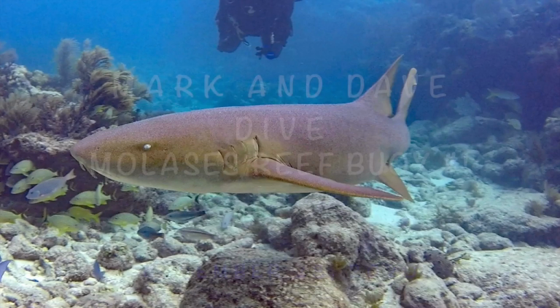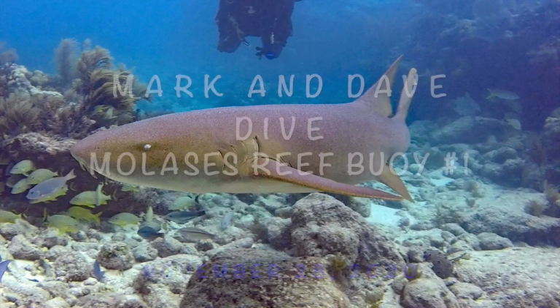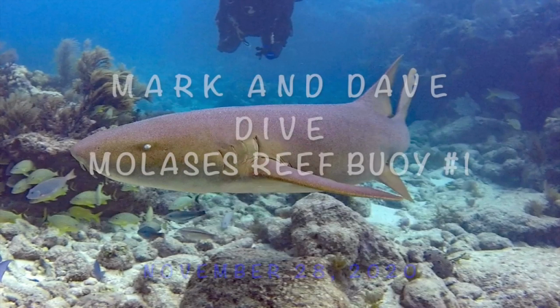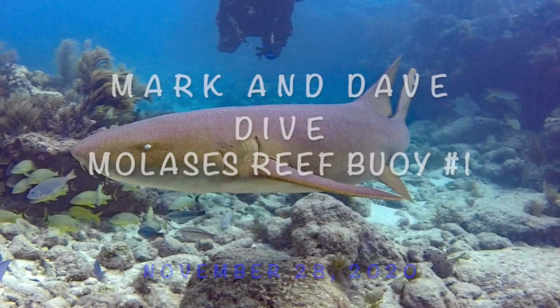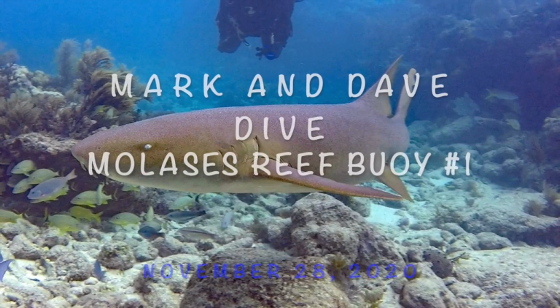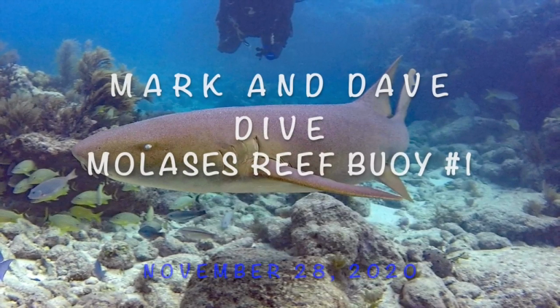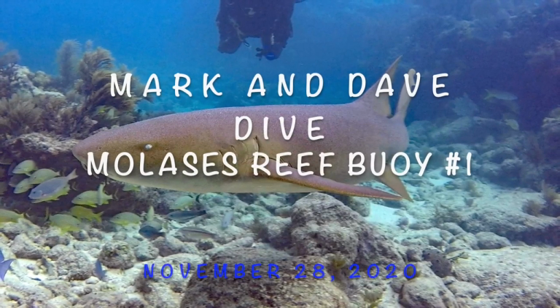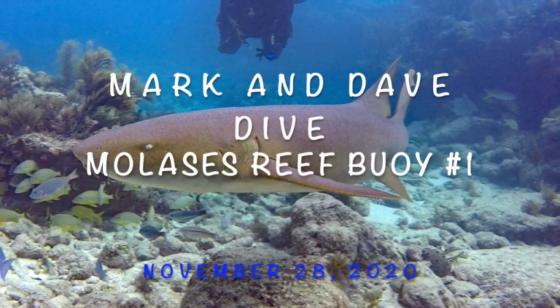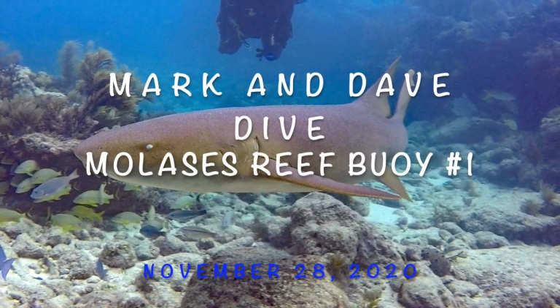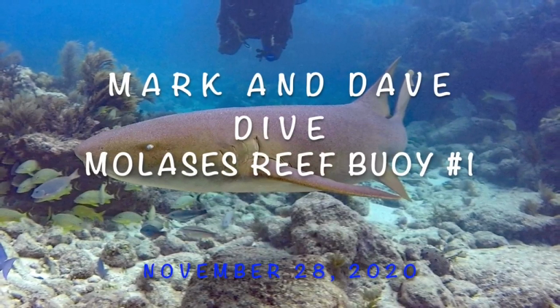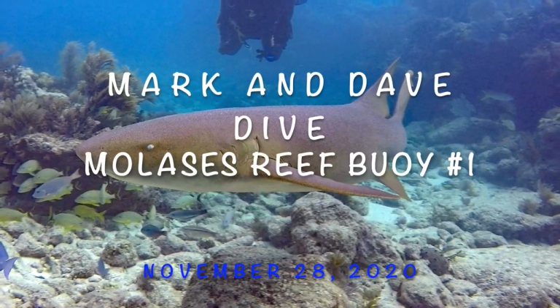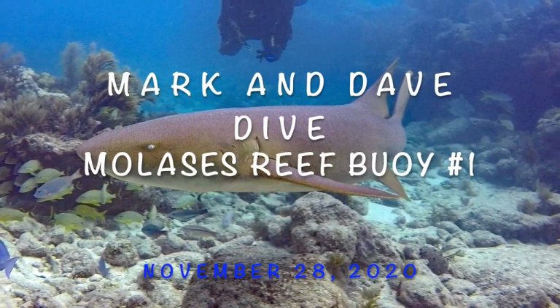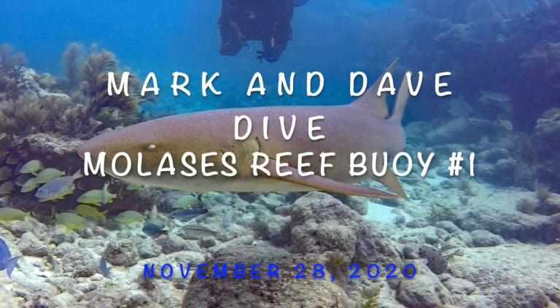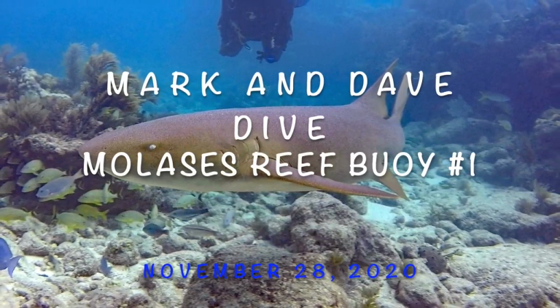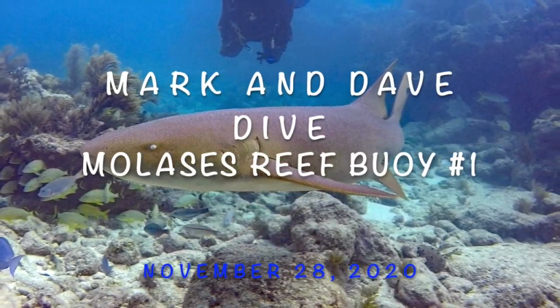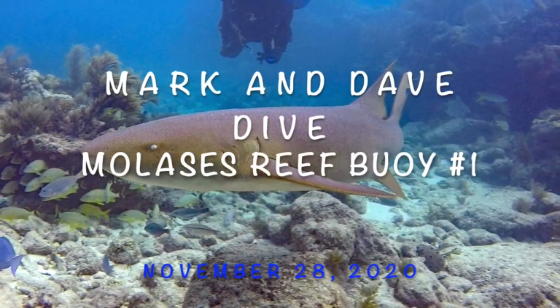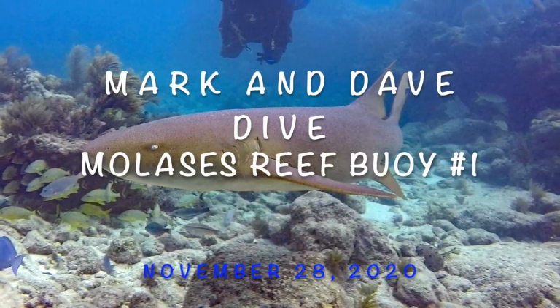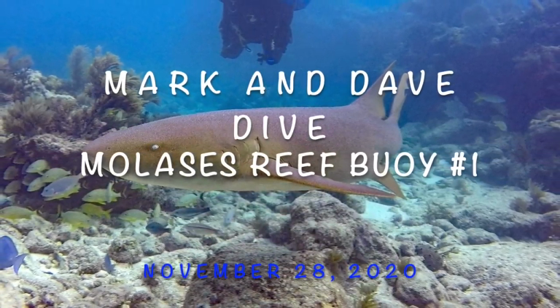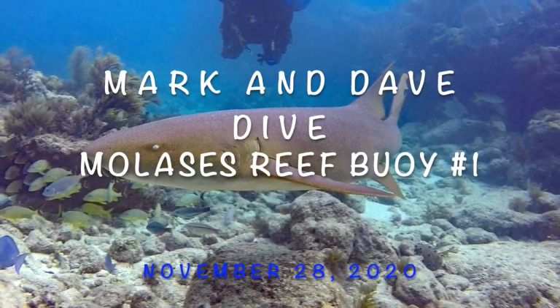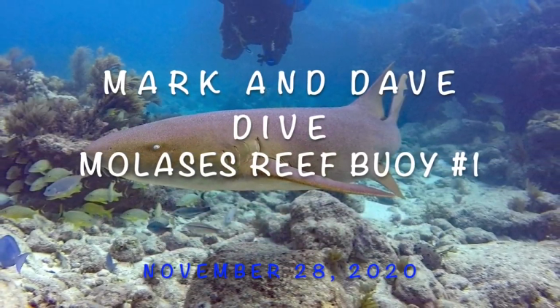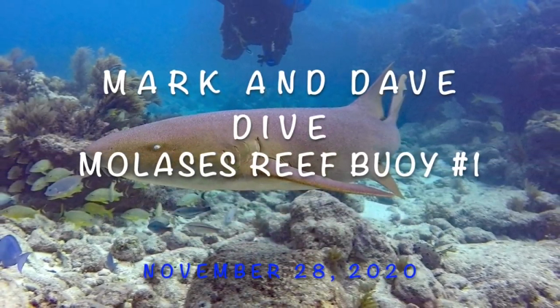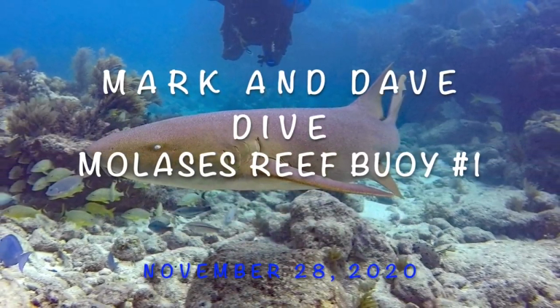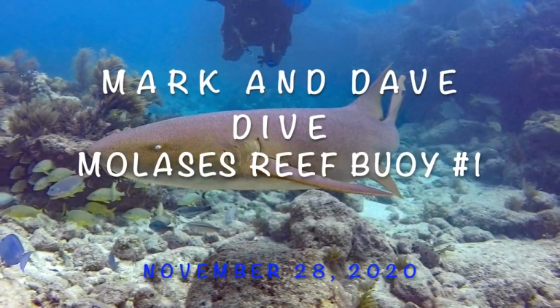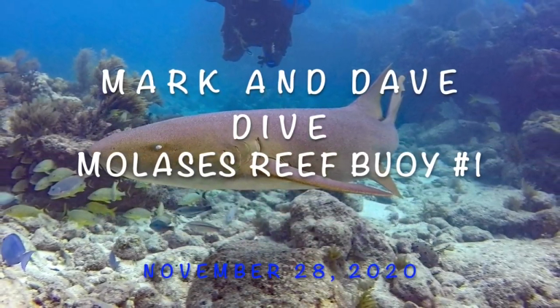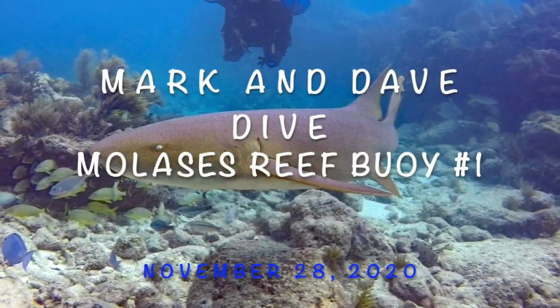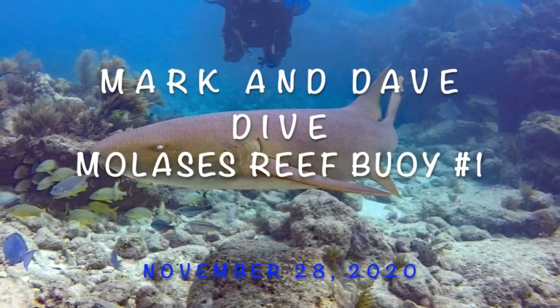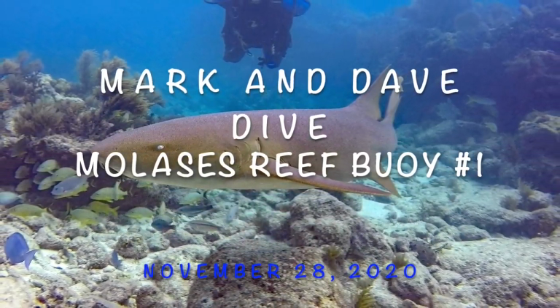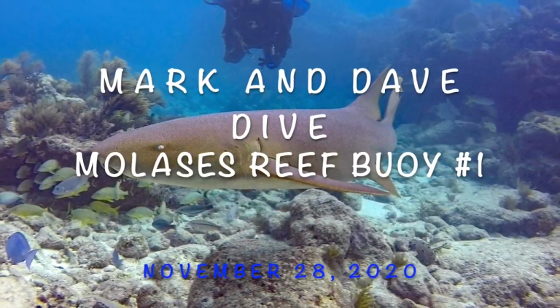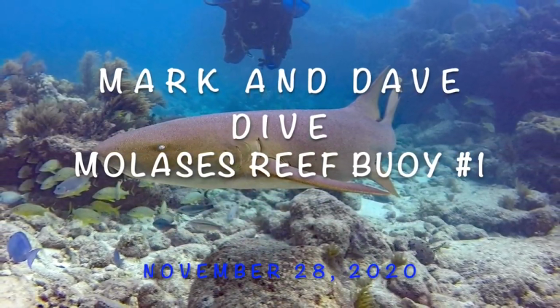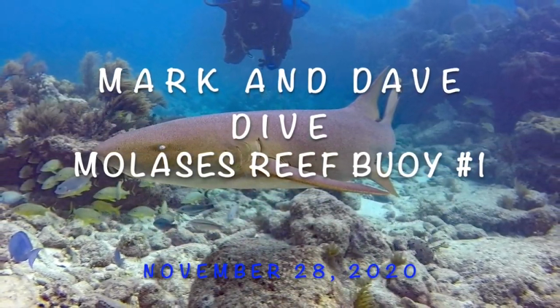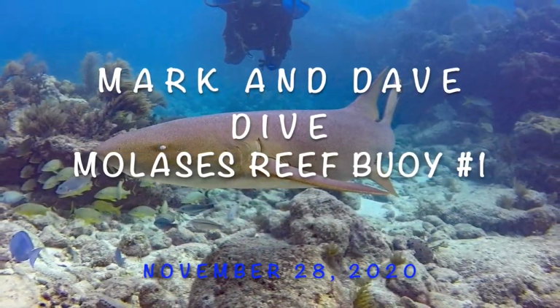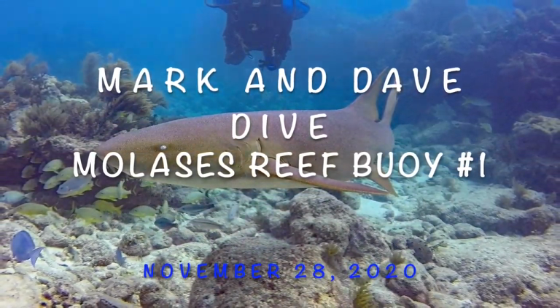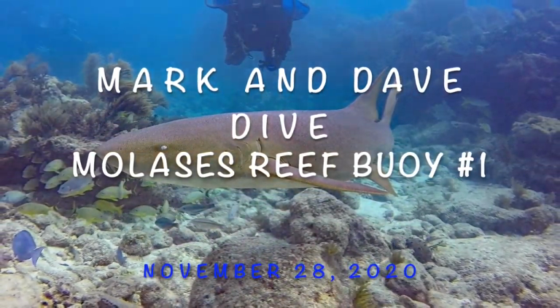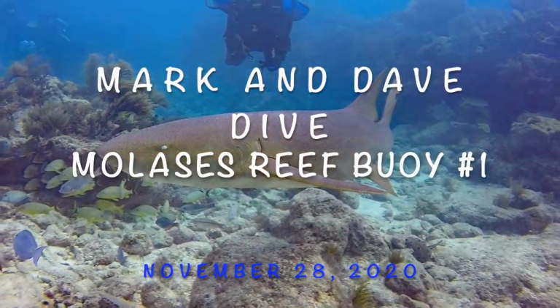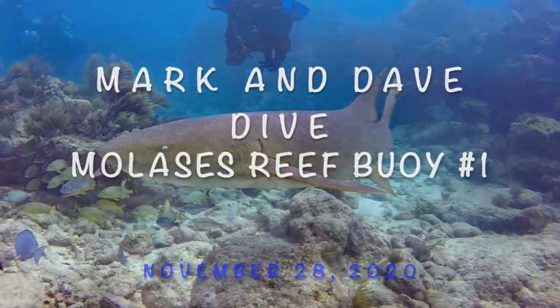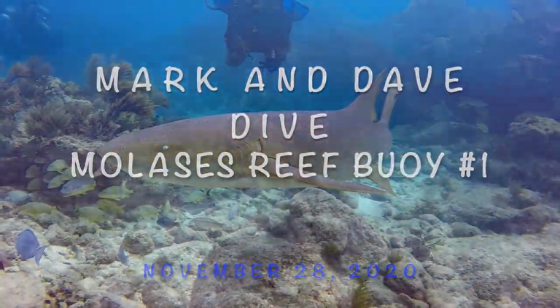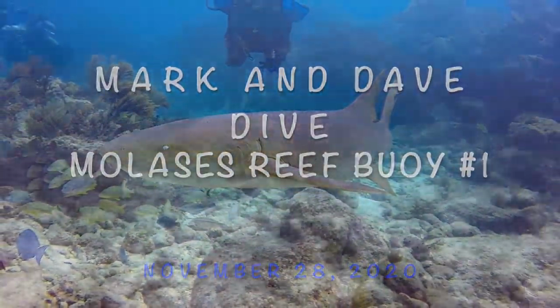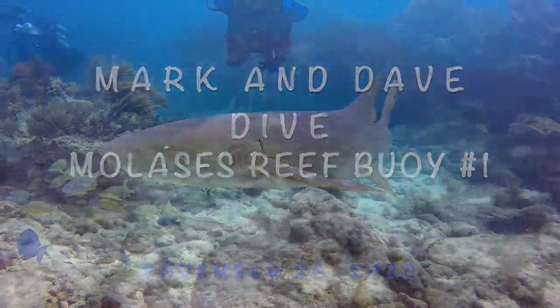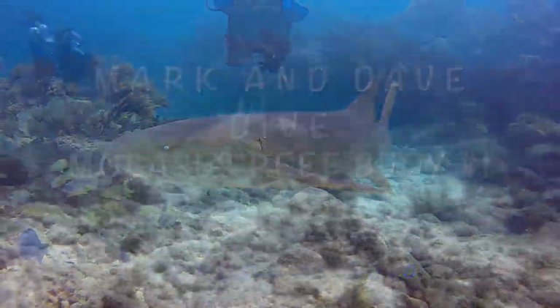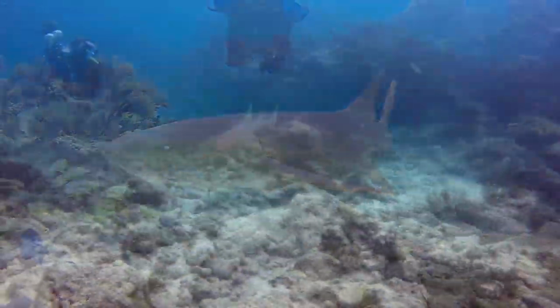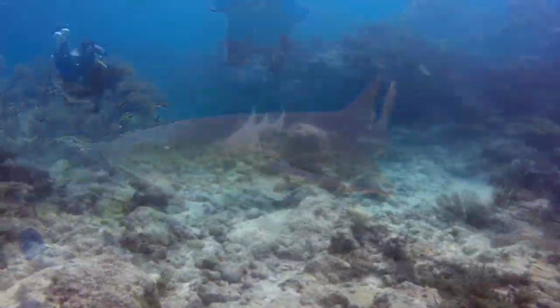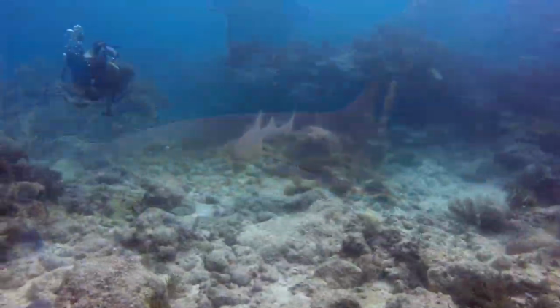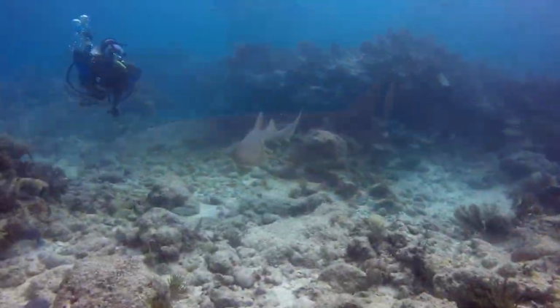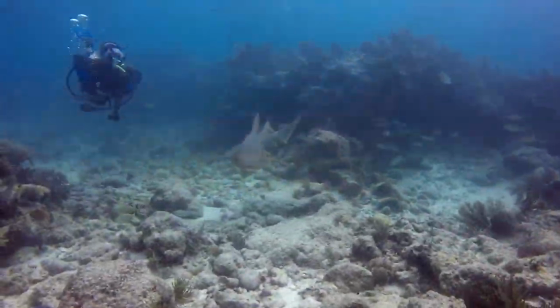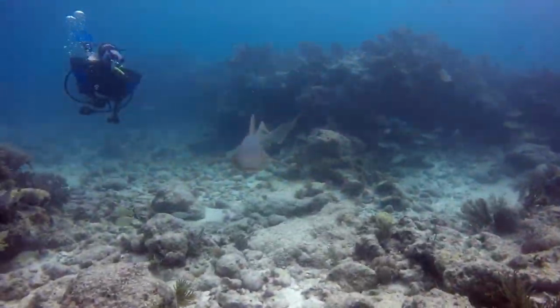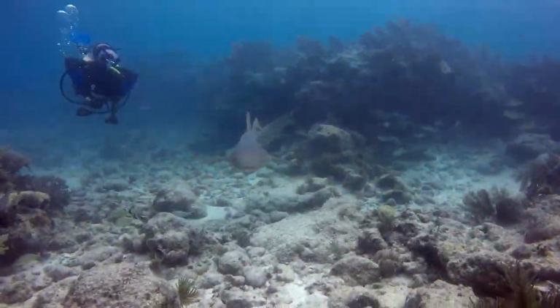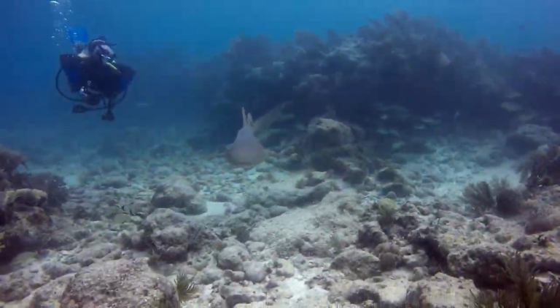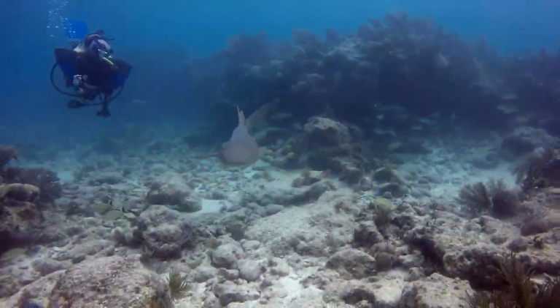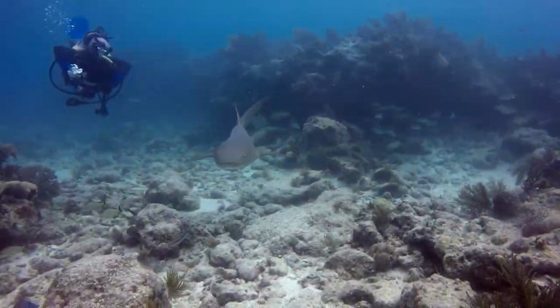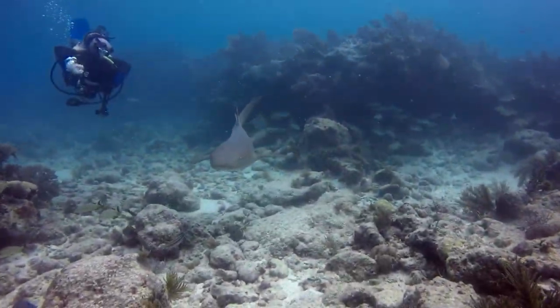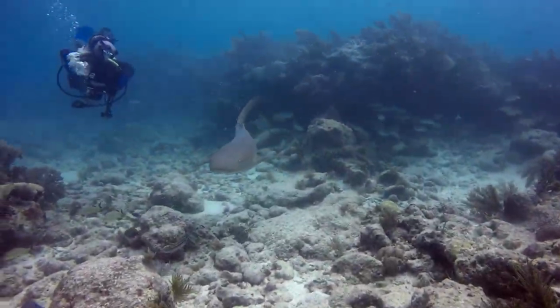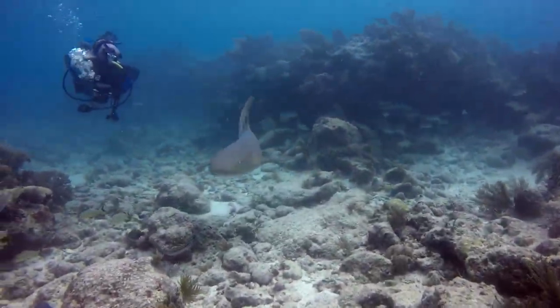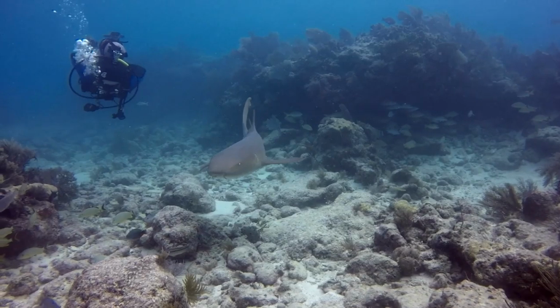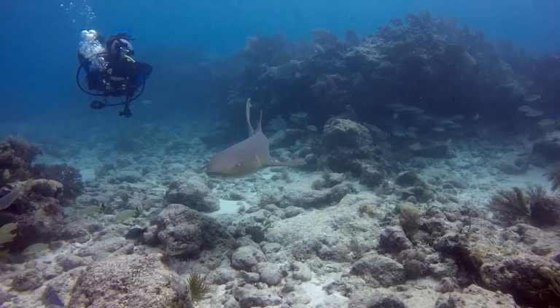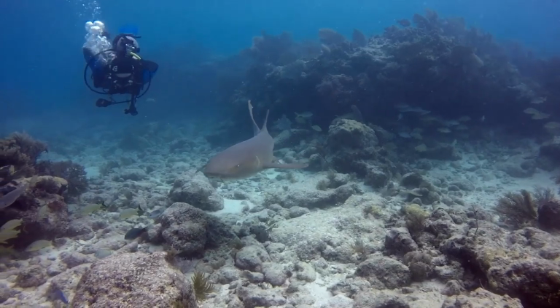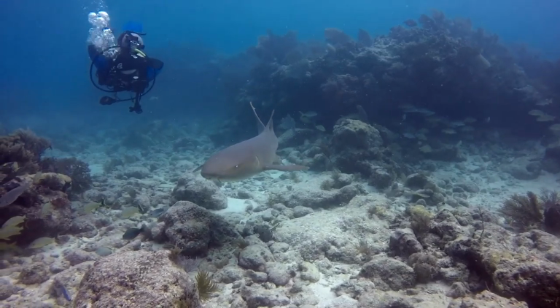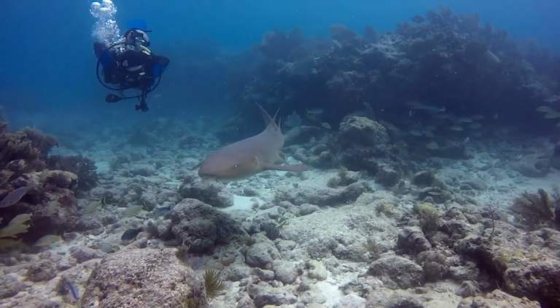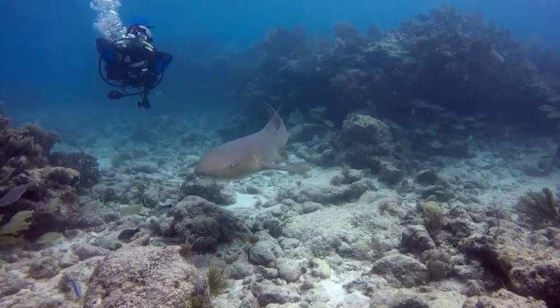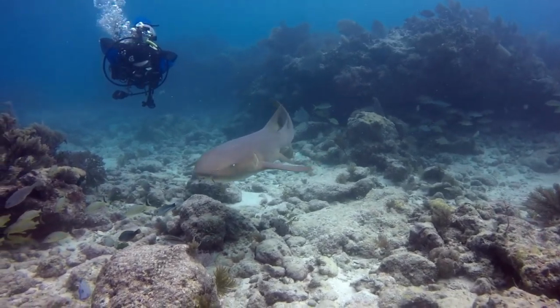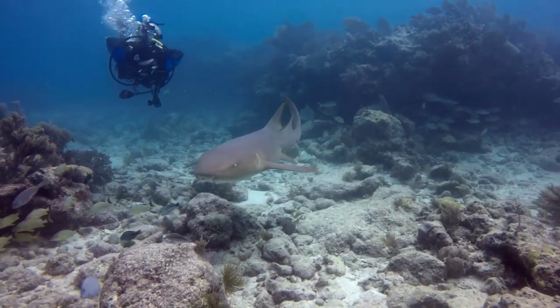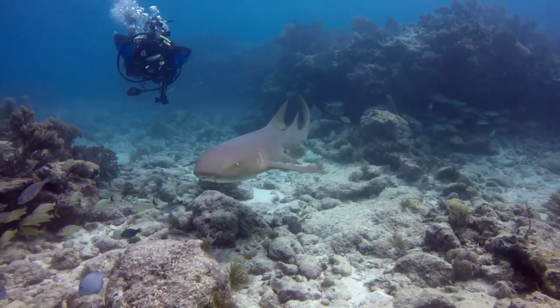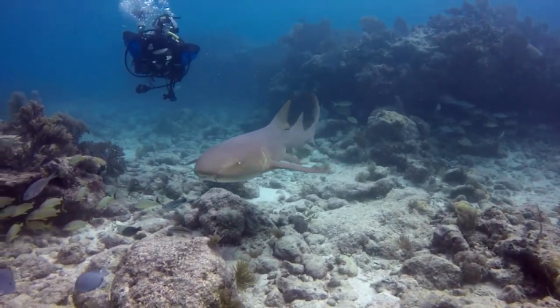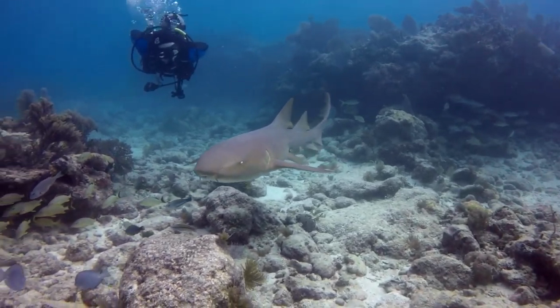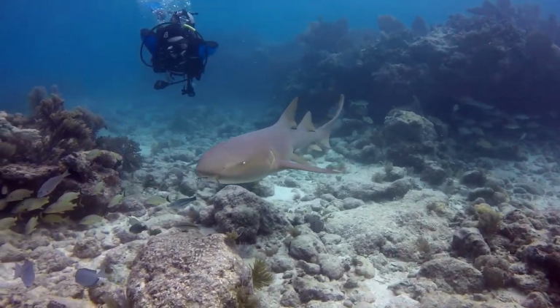After a very windy November, Dave and I made our very first dive of the 2021 season.